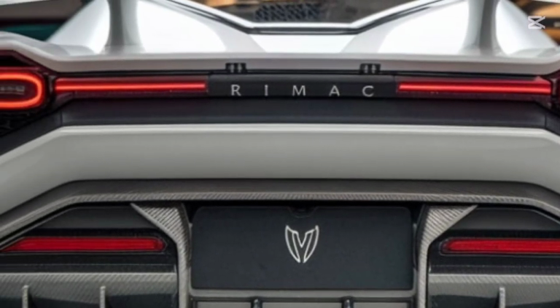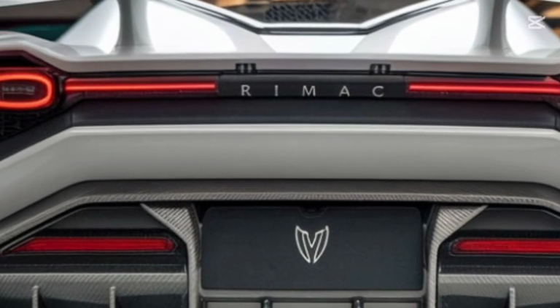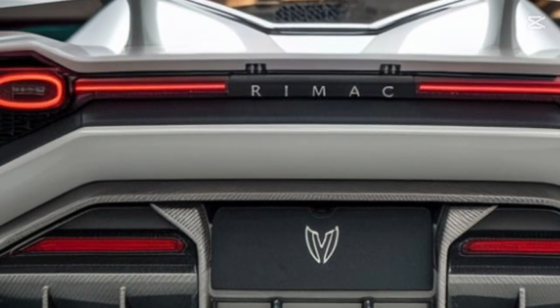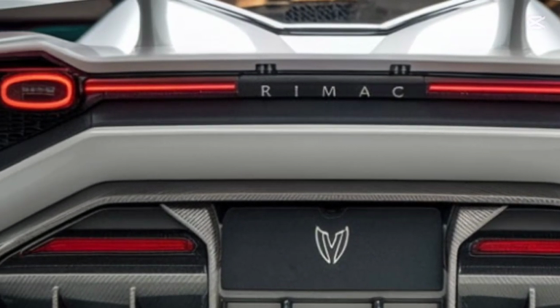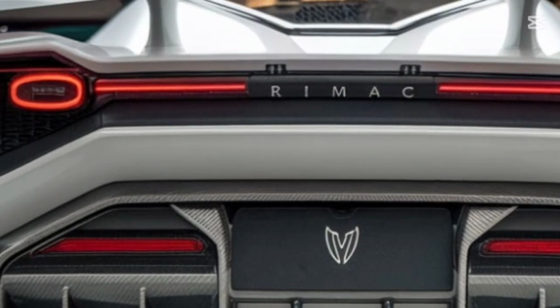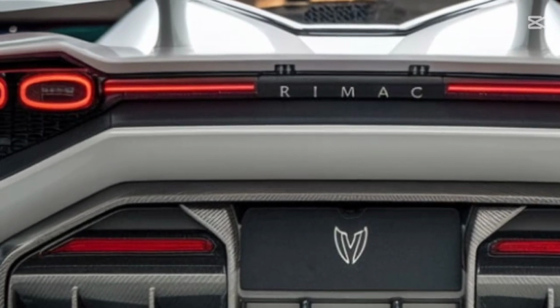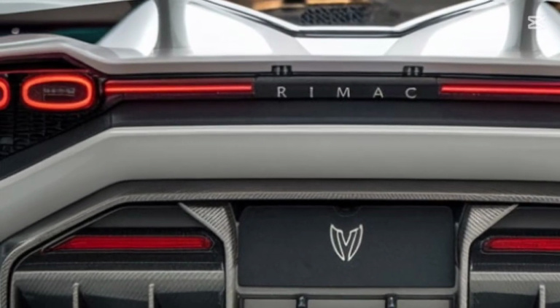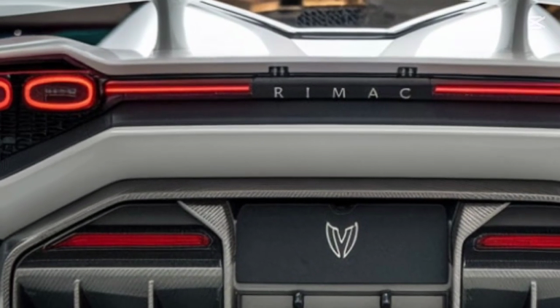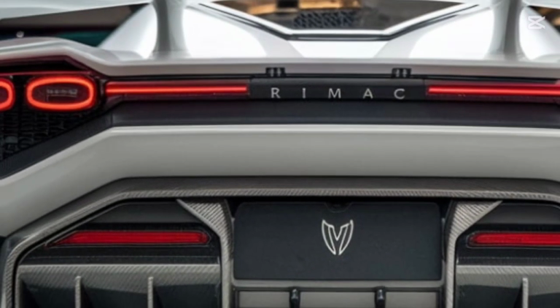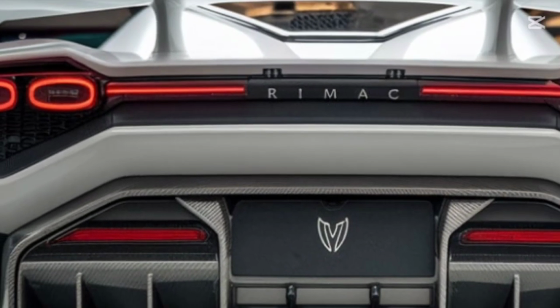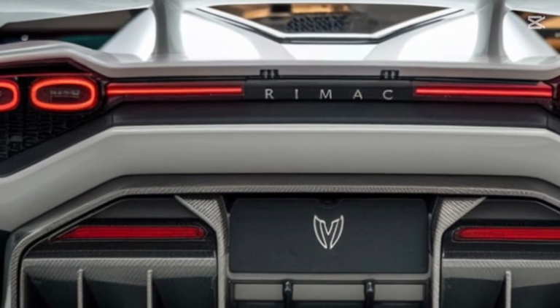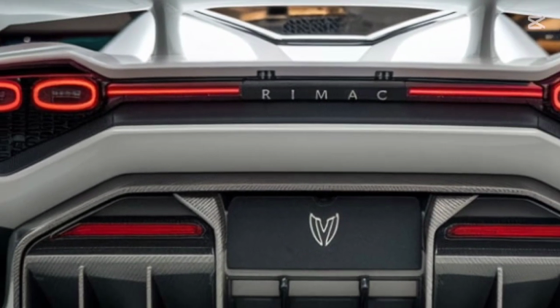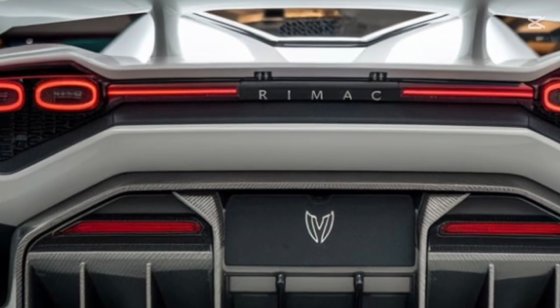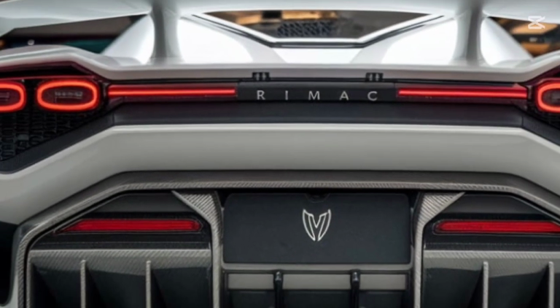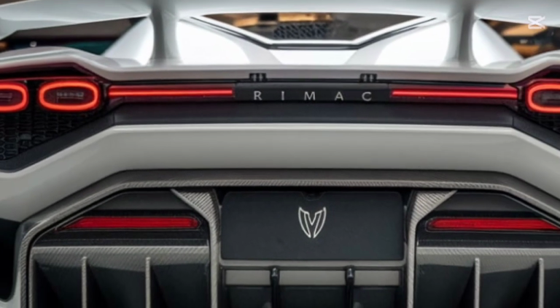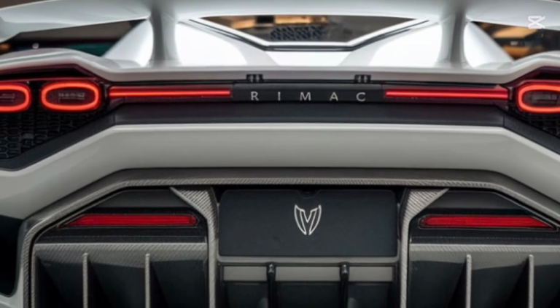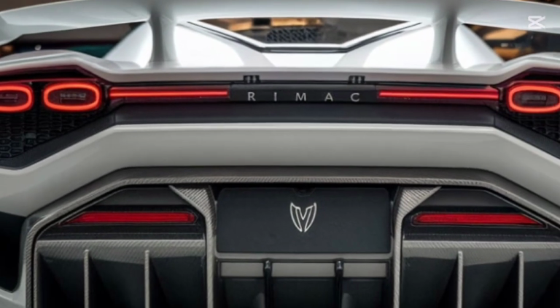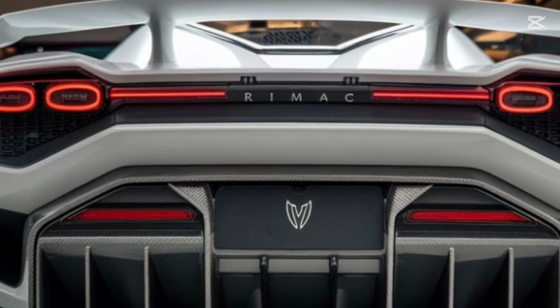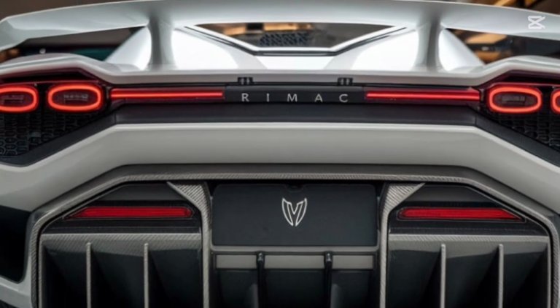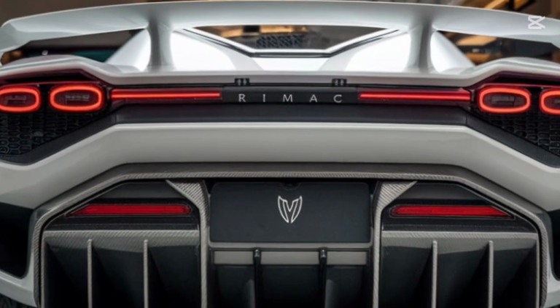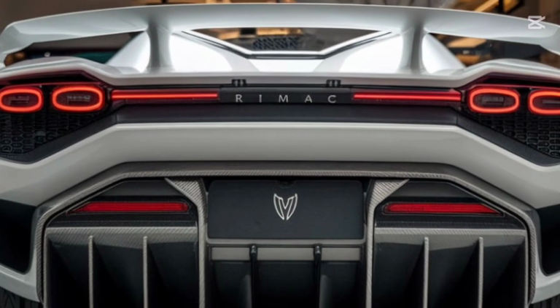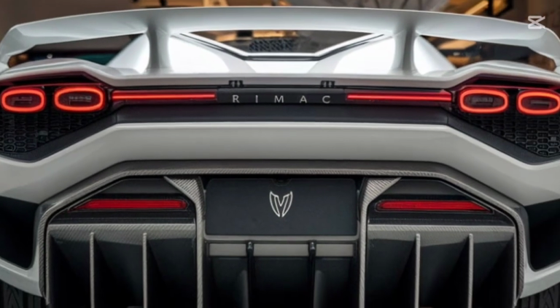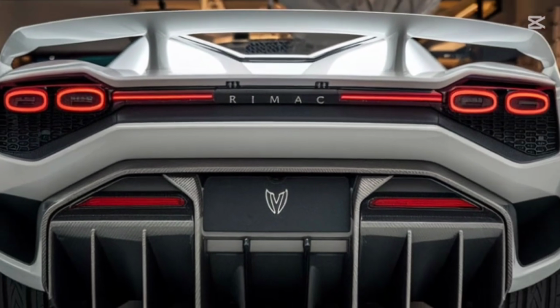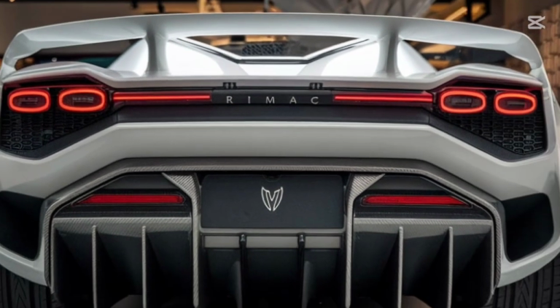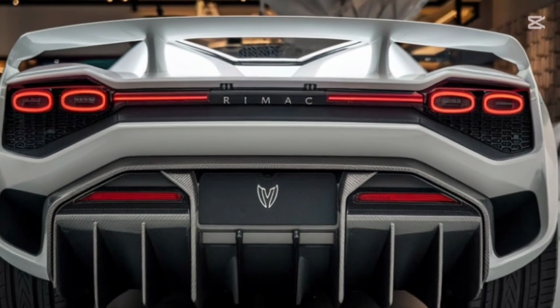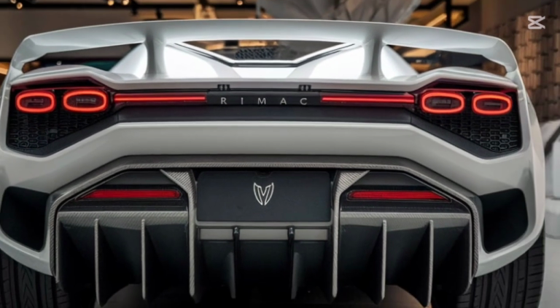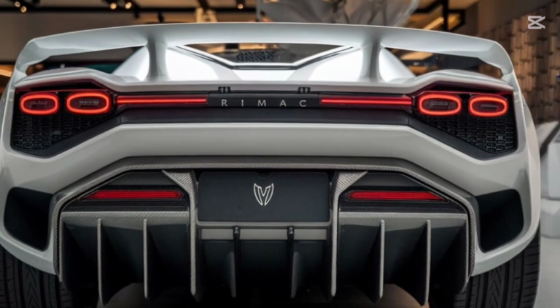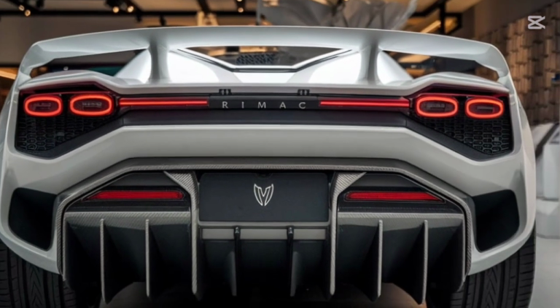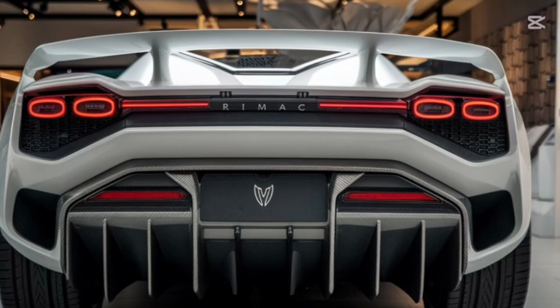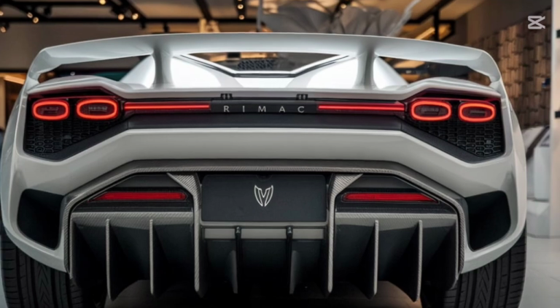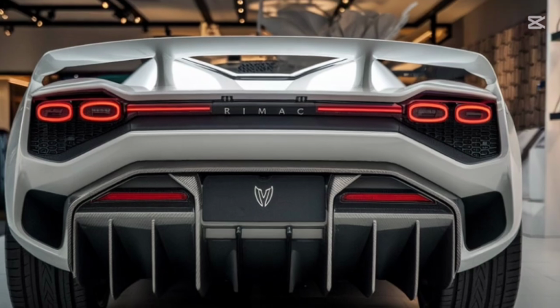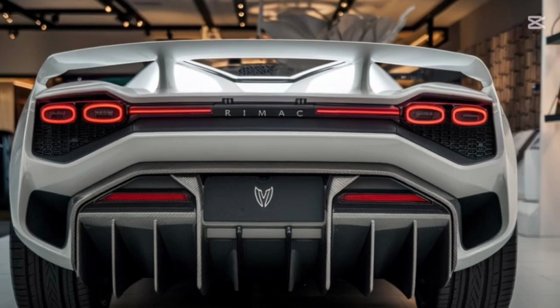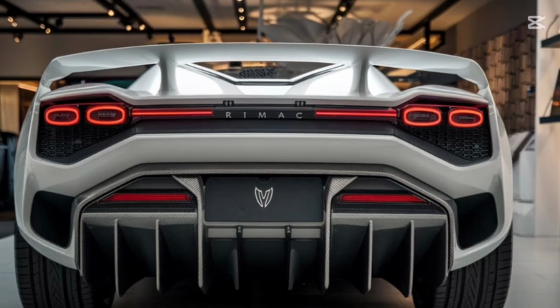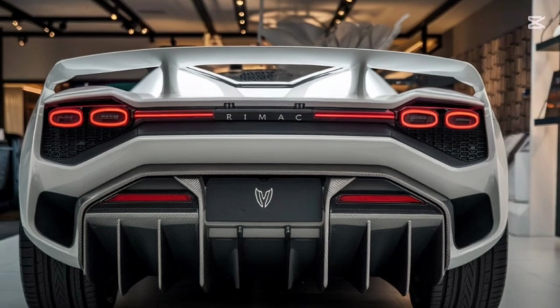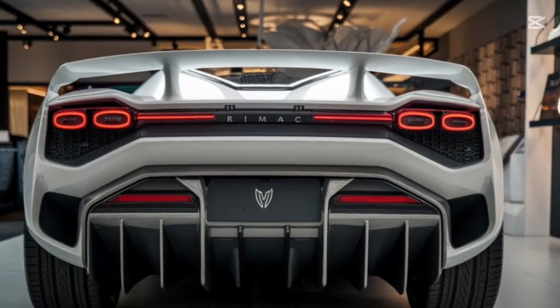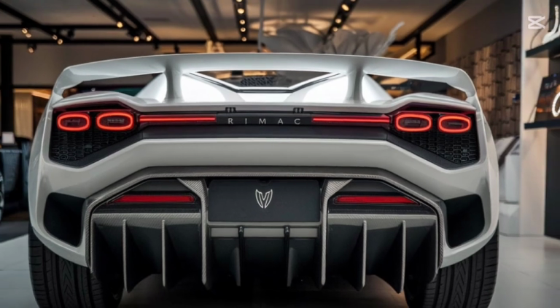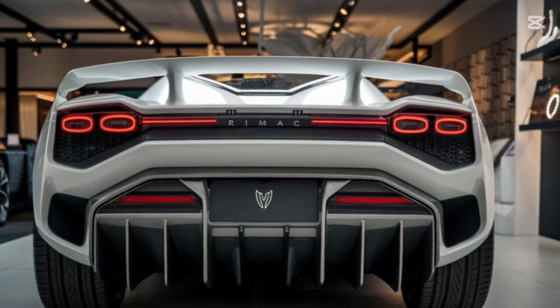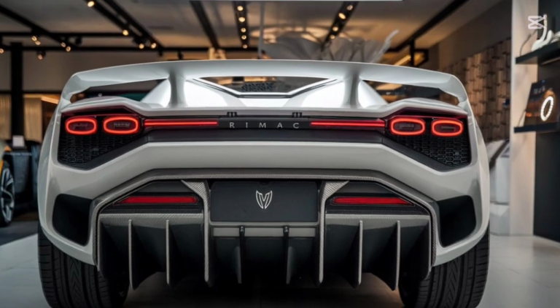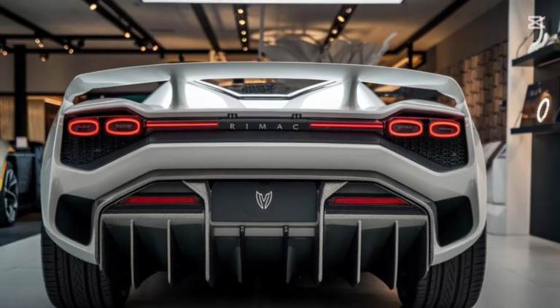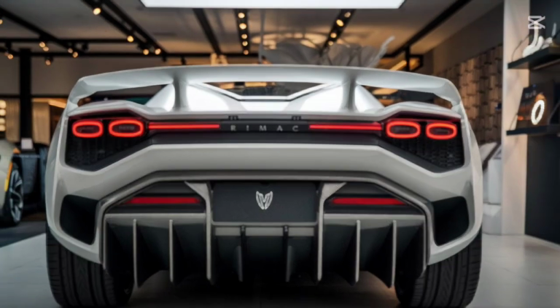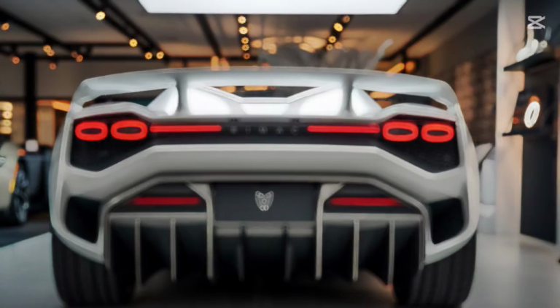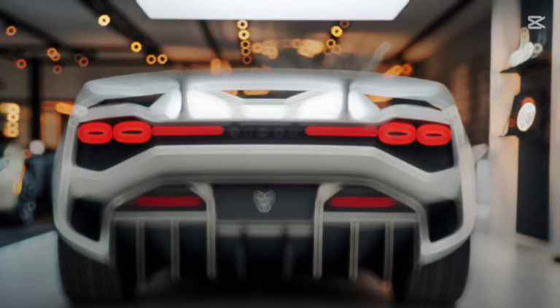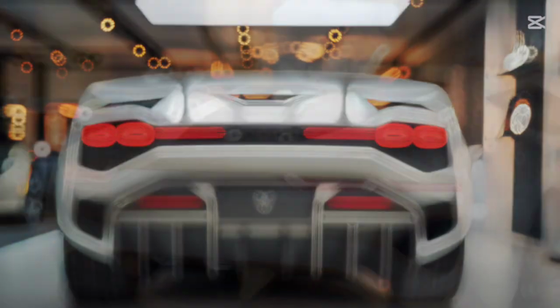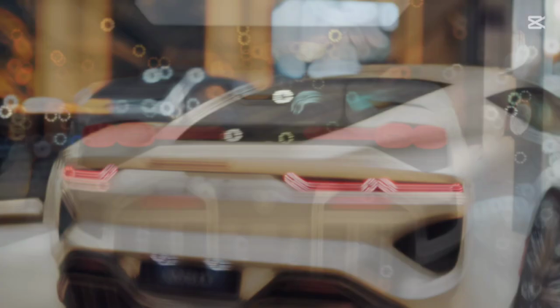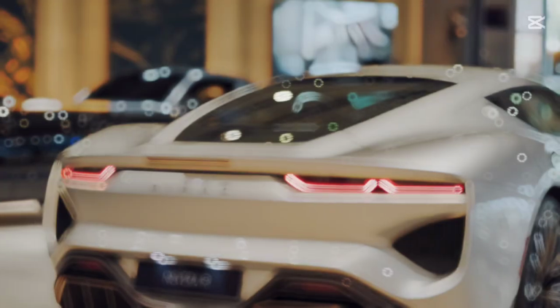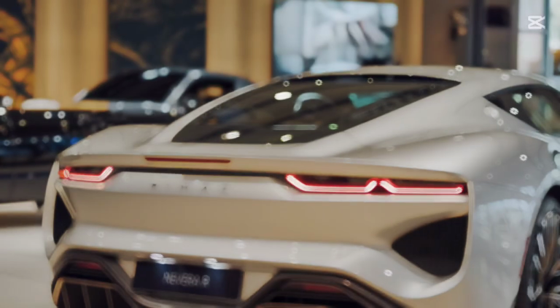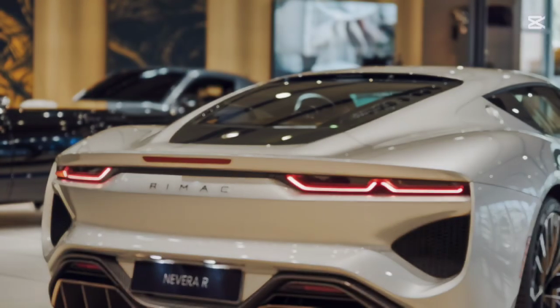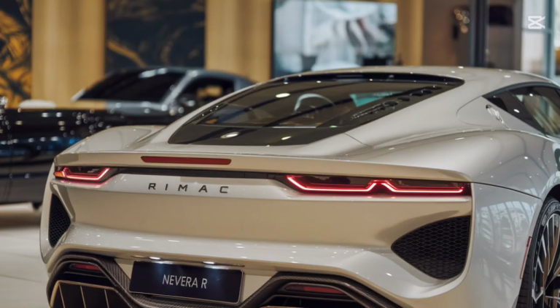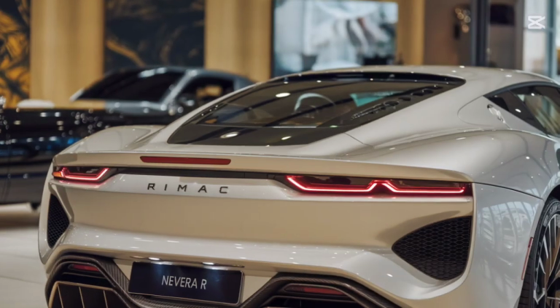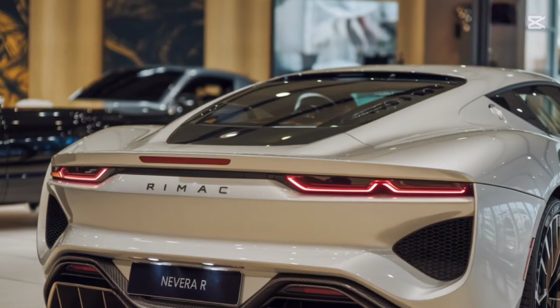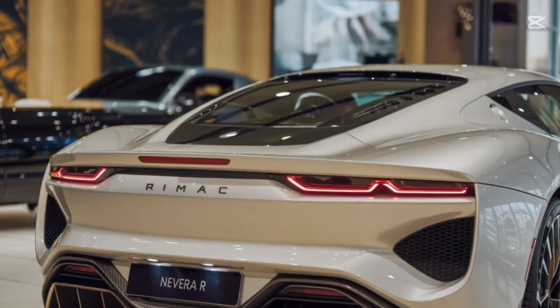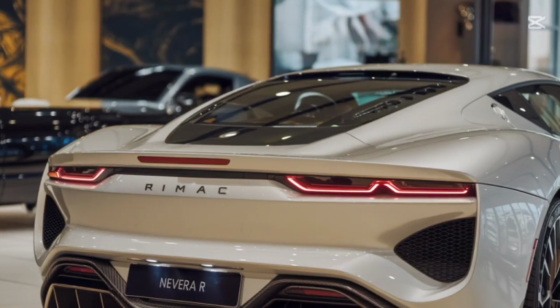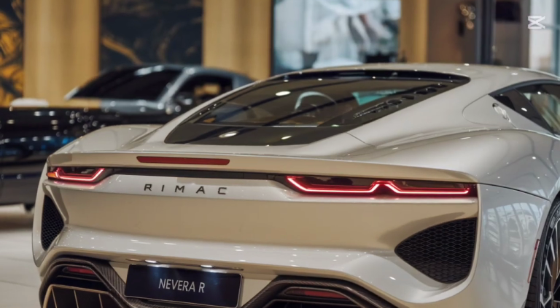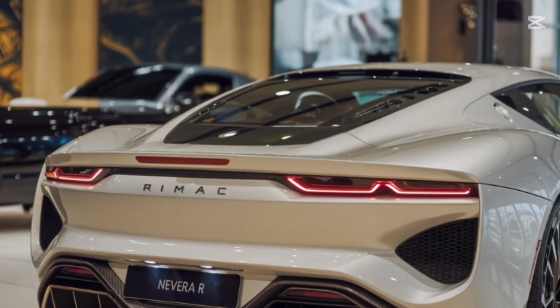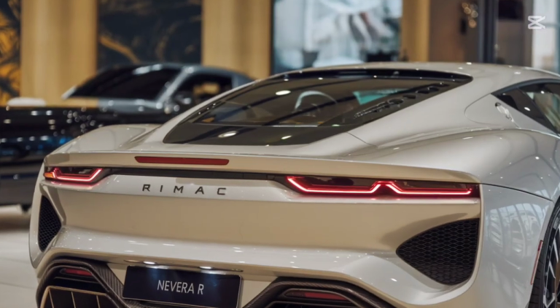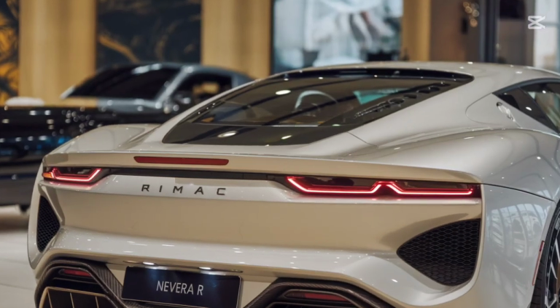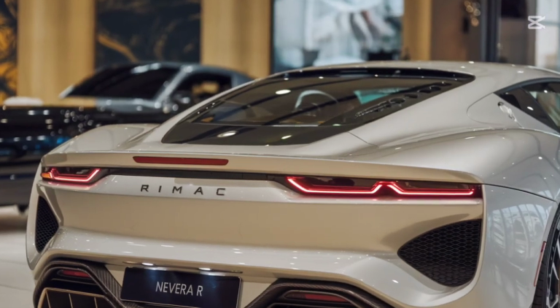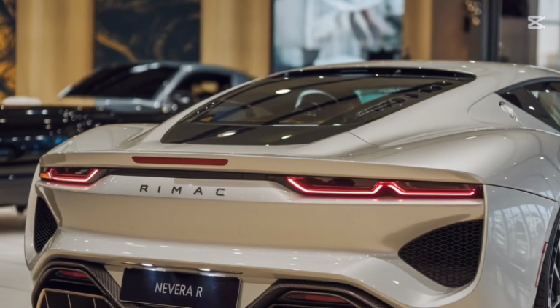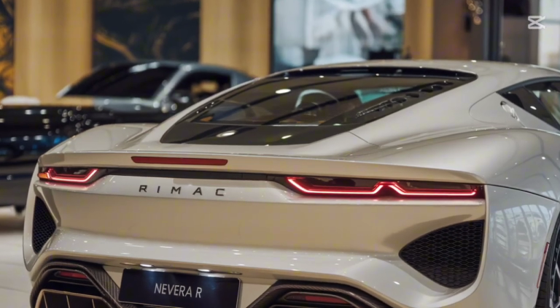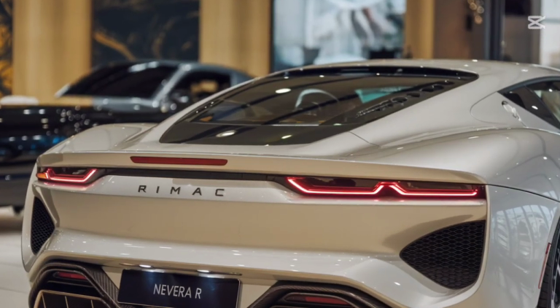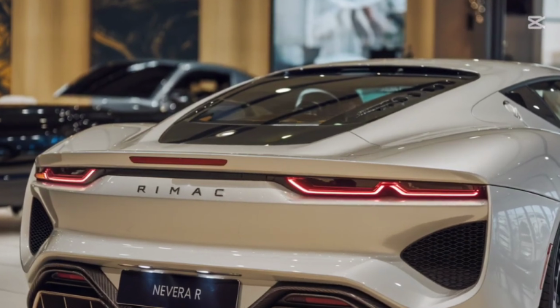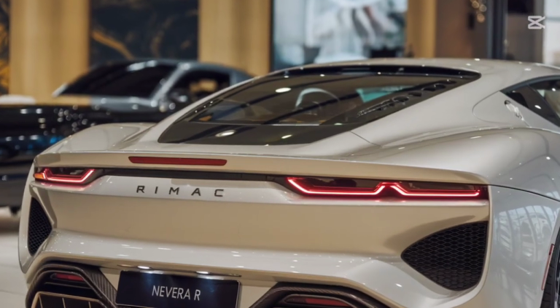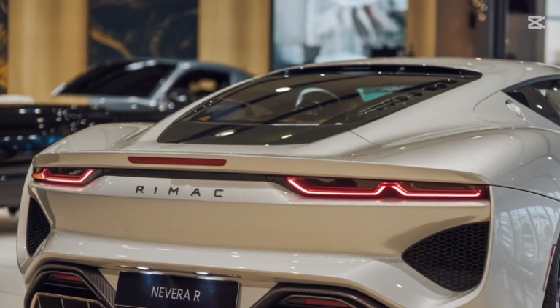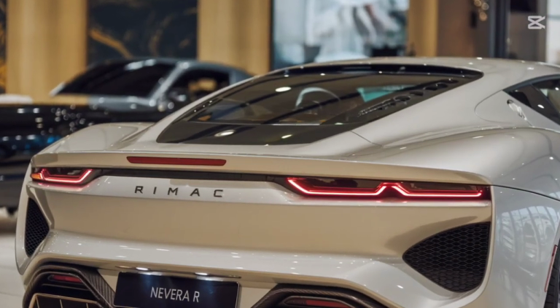This car isn't just fast in a straight line — its advanced torque vectoring and low center of gravity make it a beast in the corners, too.